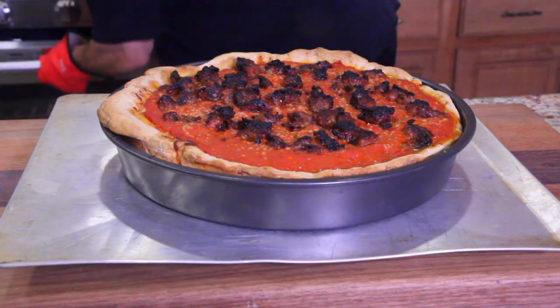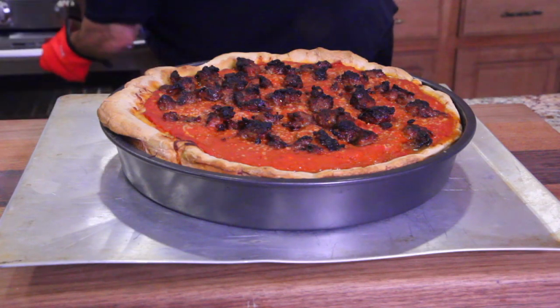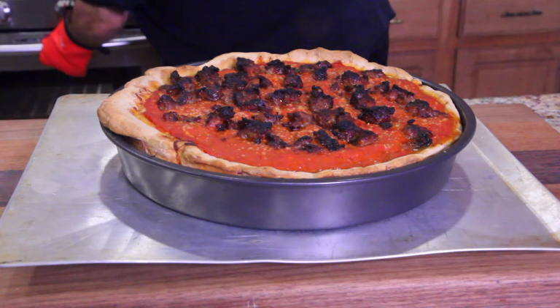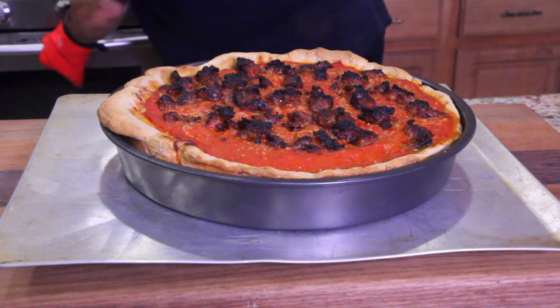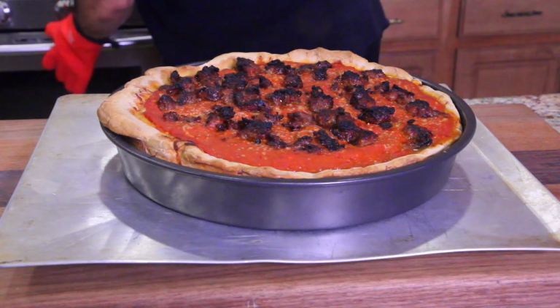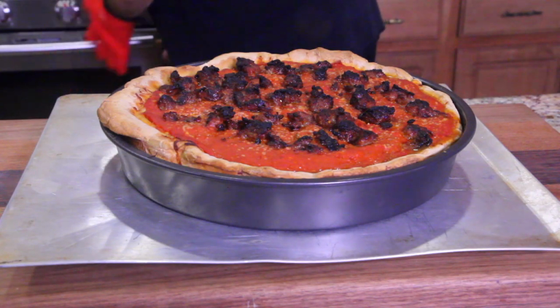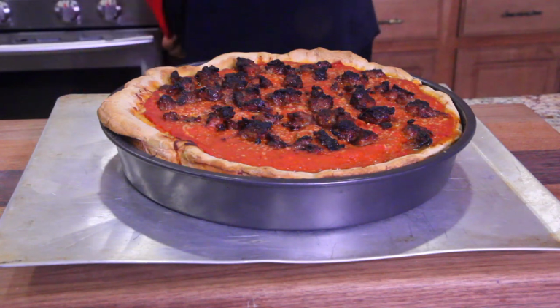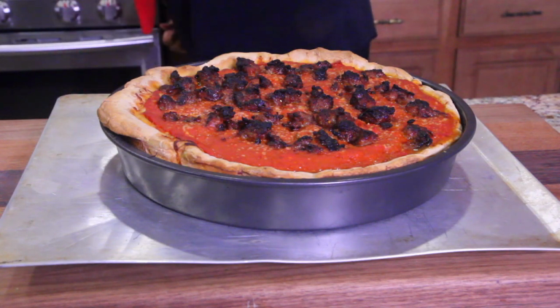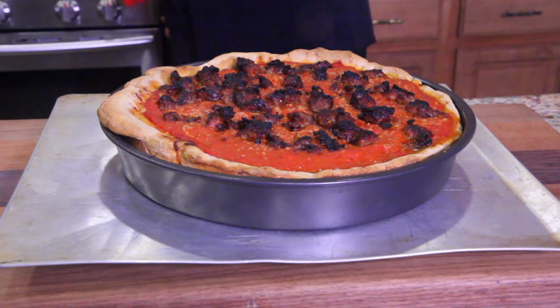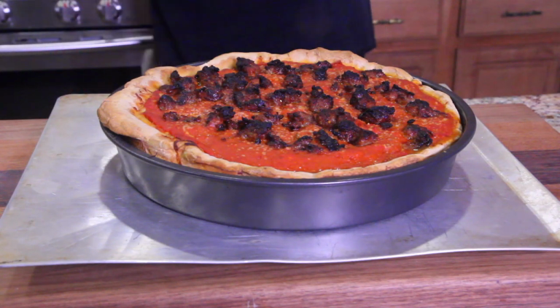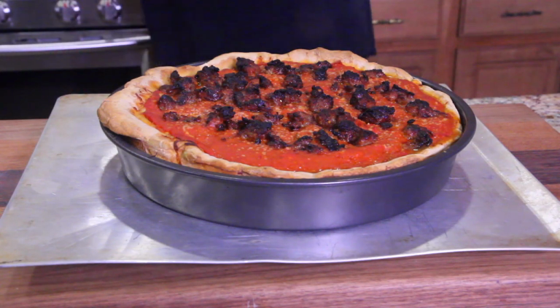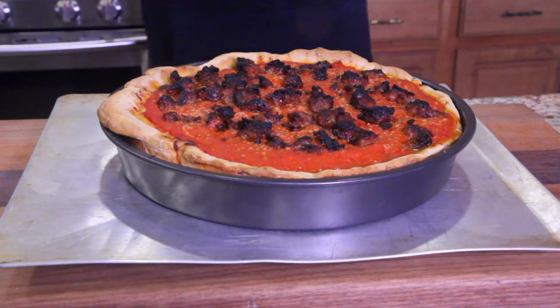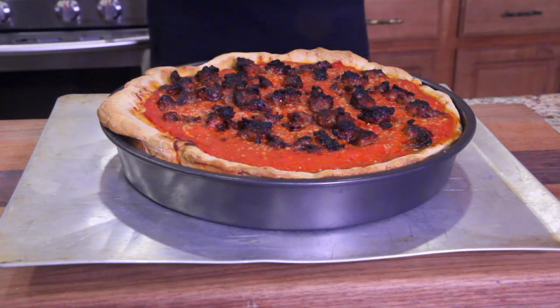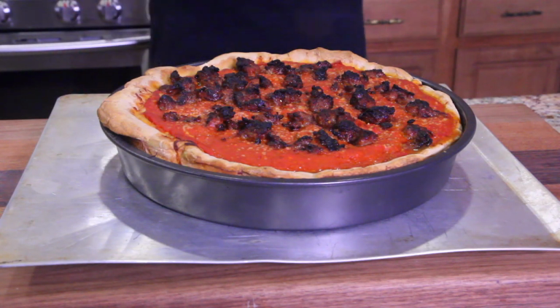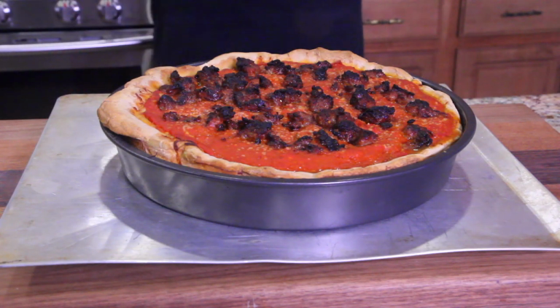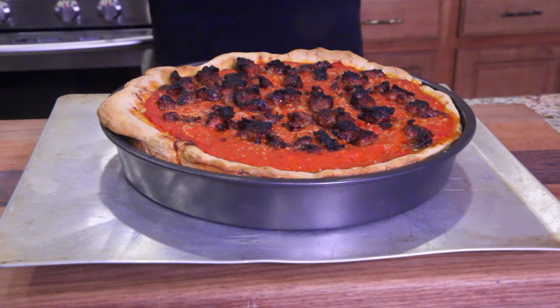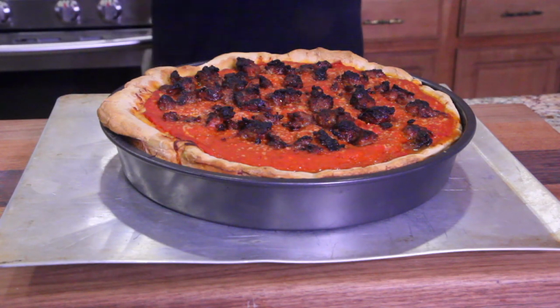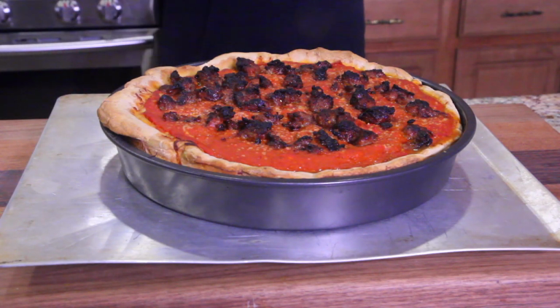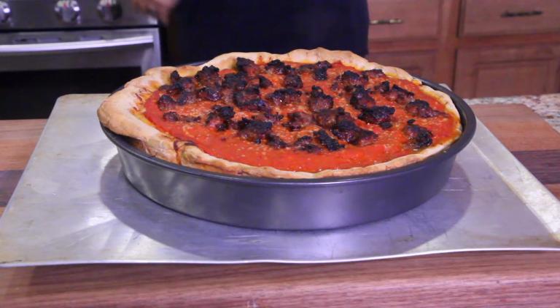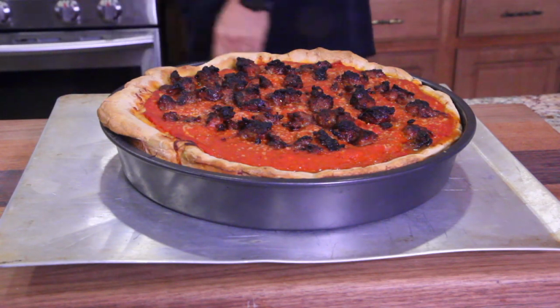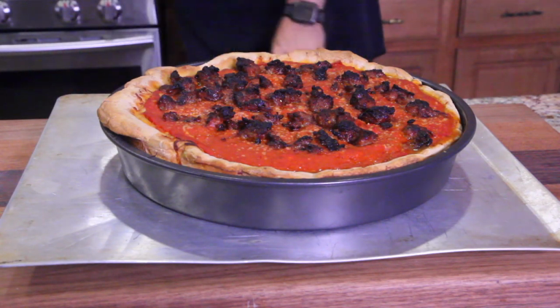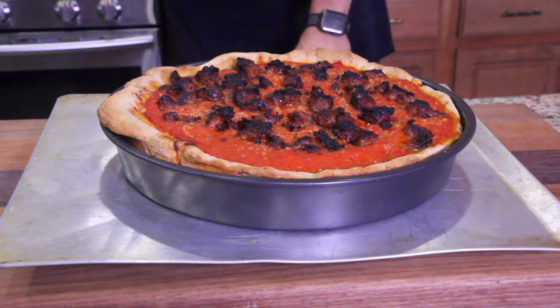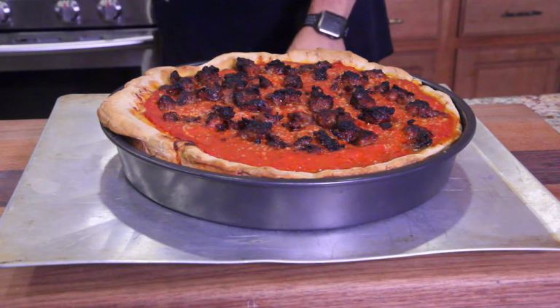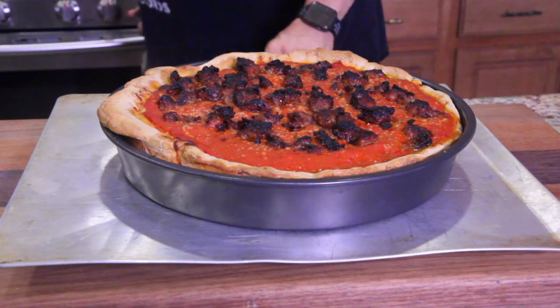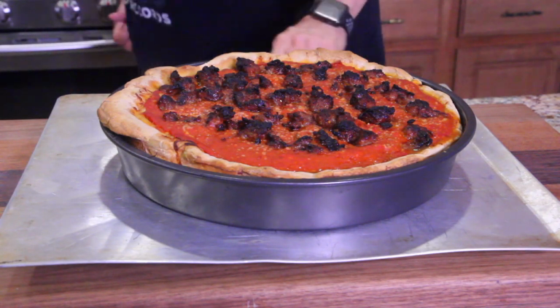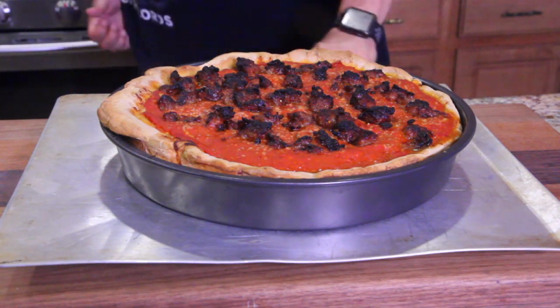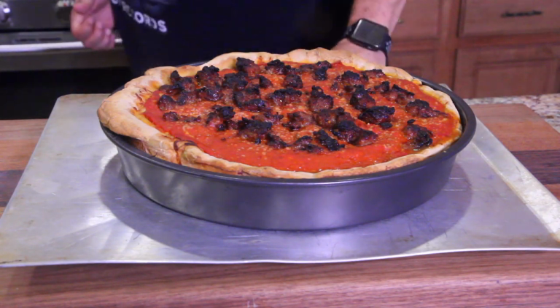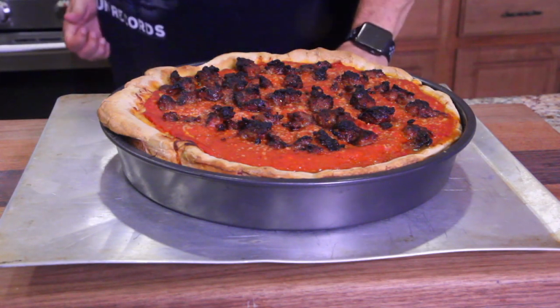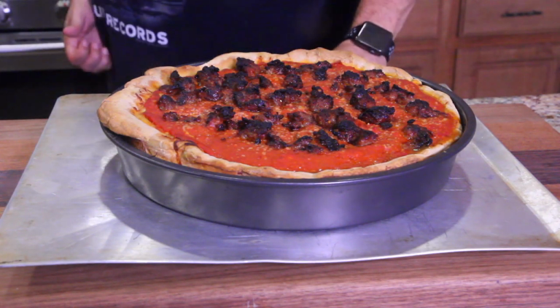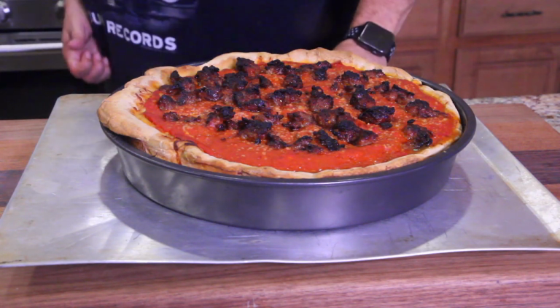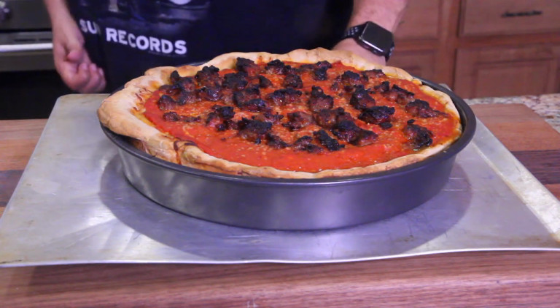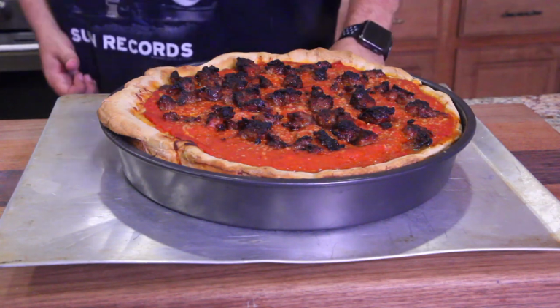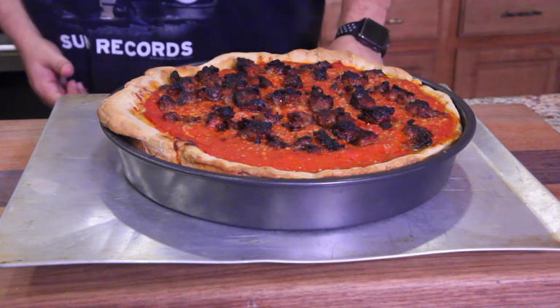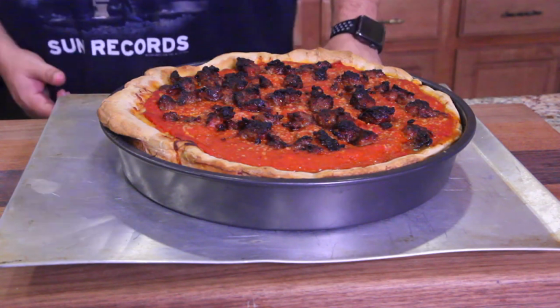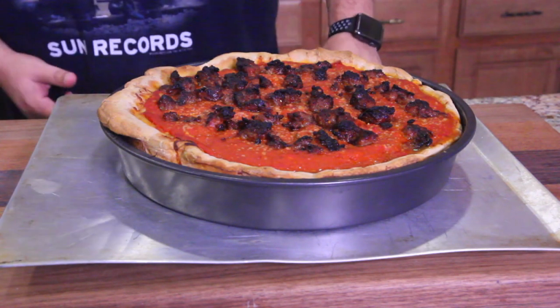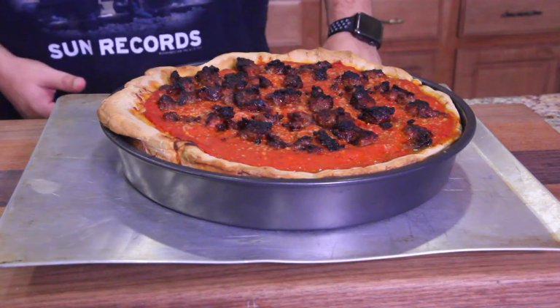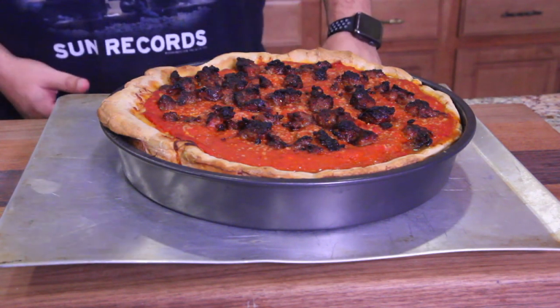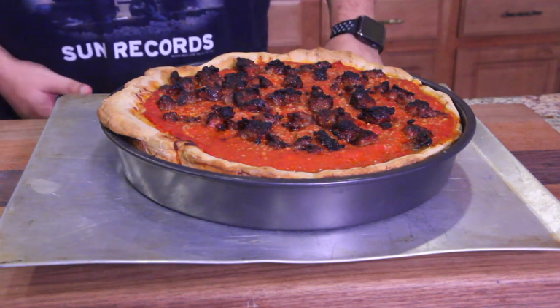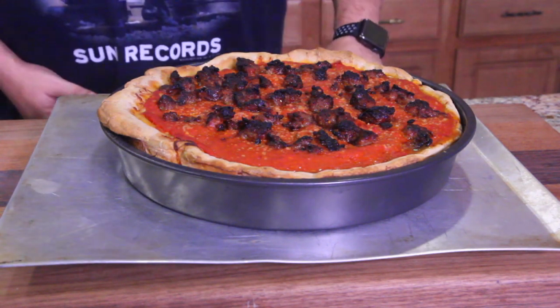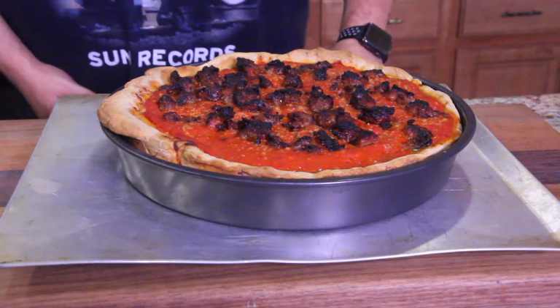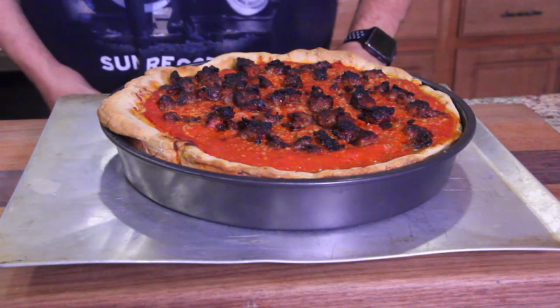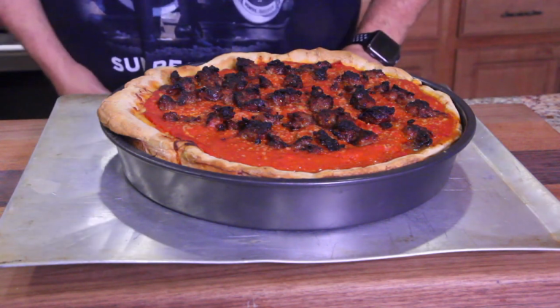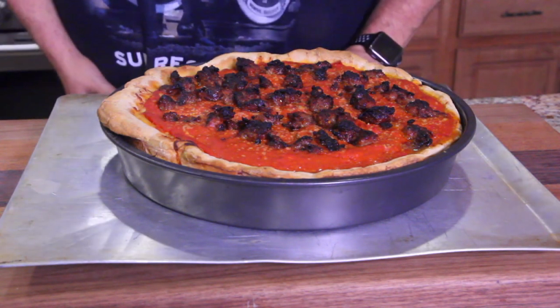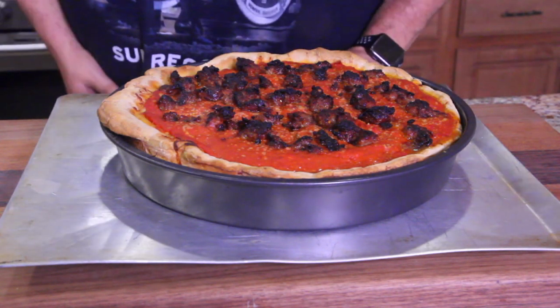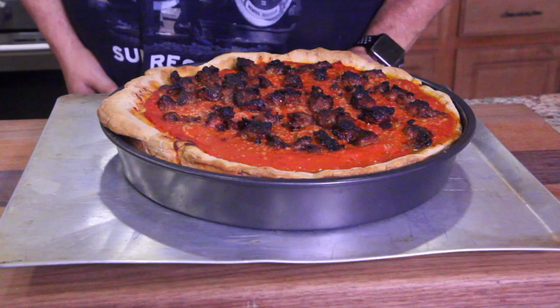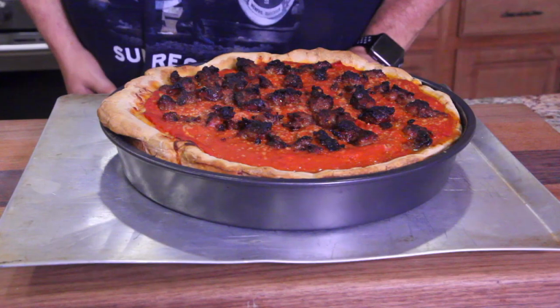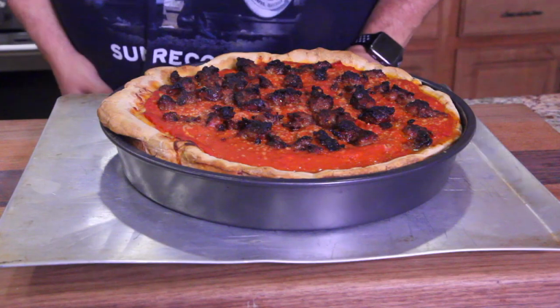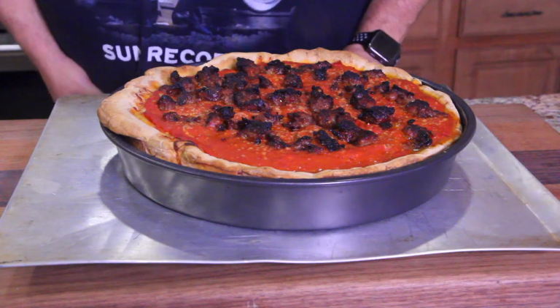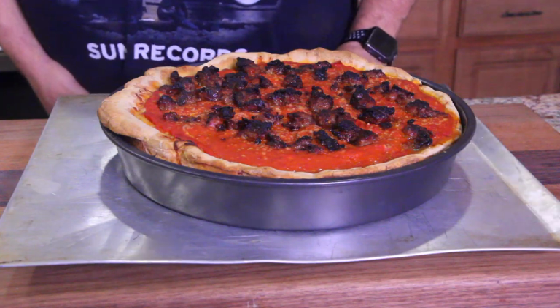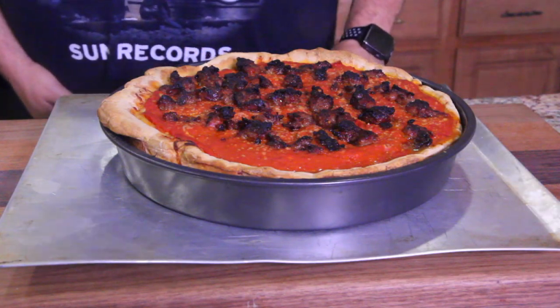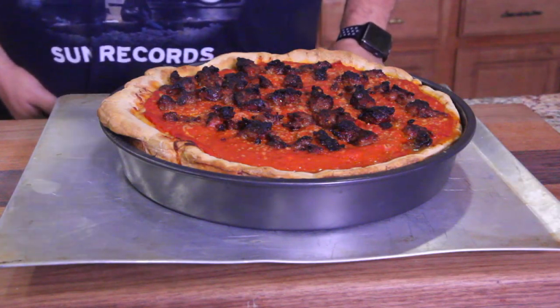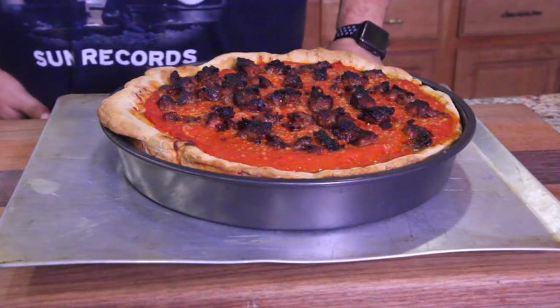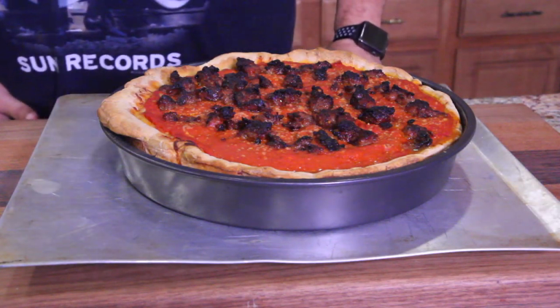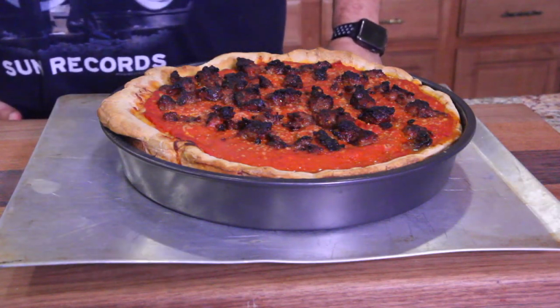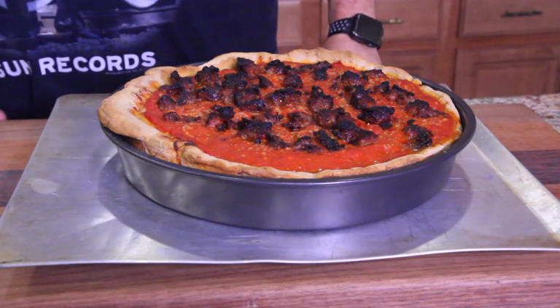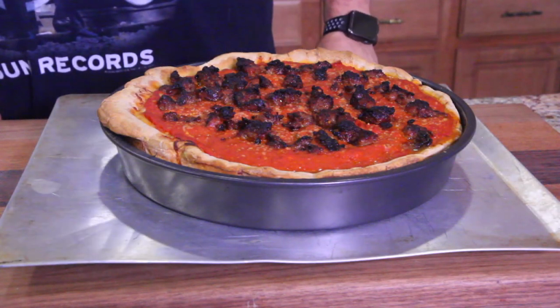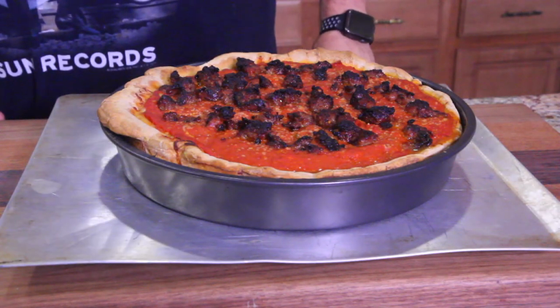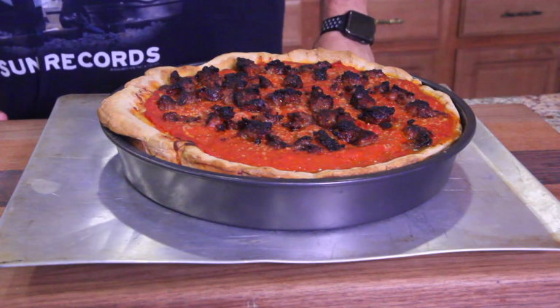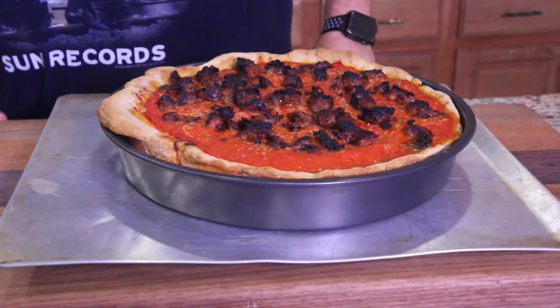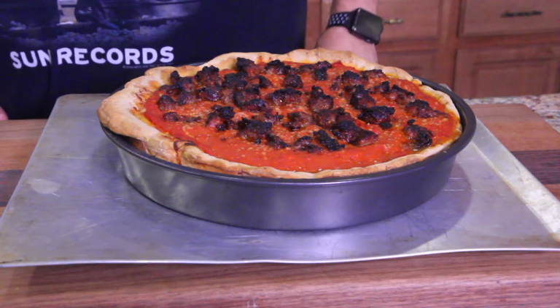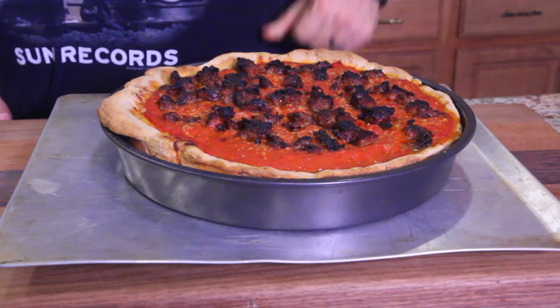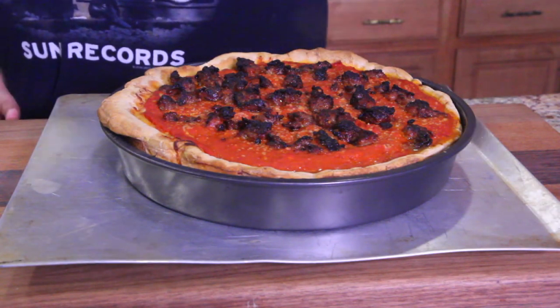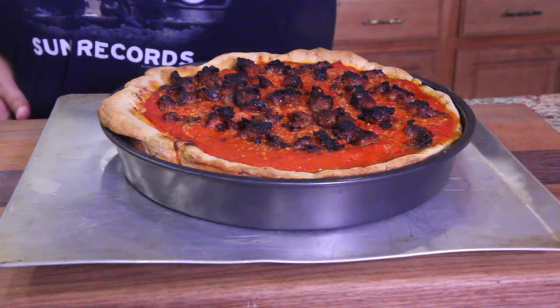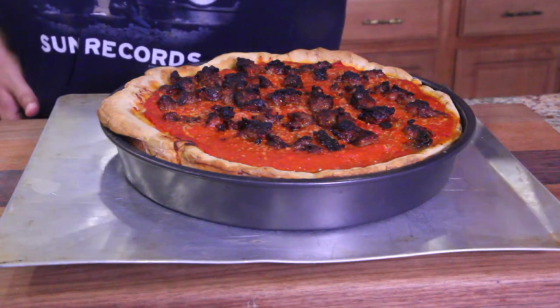I would say that's more than 10 pounds — probably 12 or 13 pounds. That is loaded!